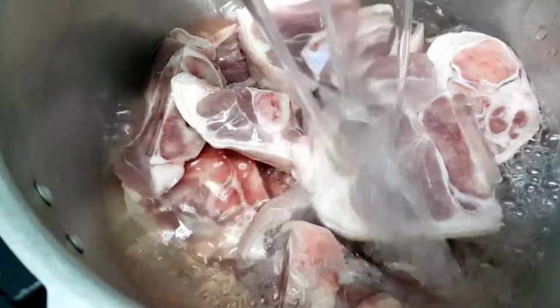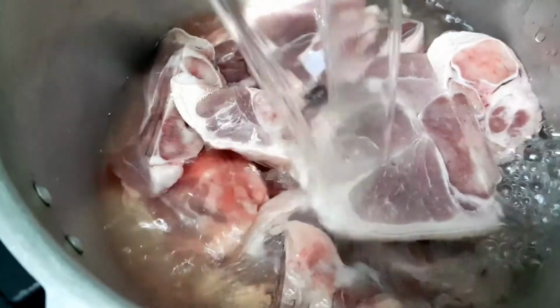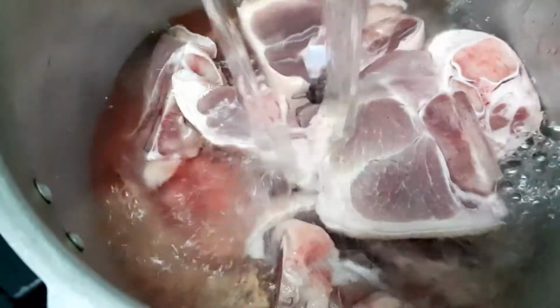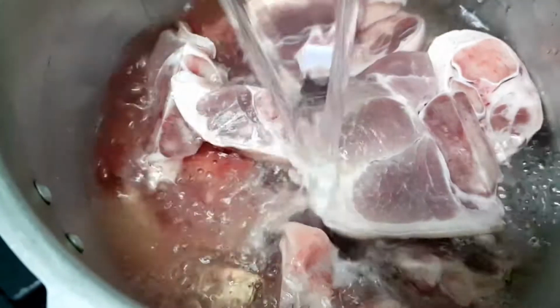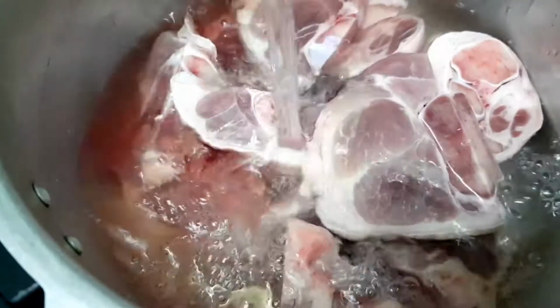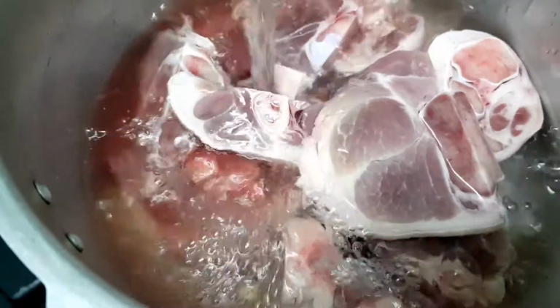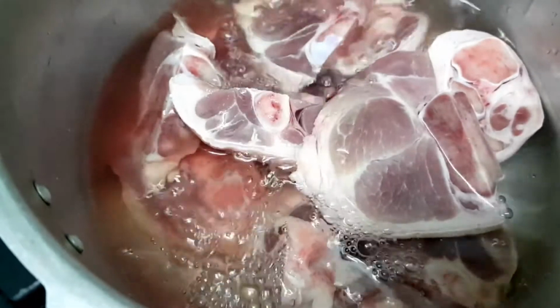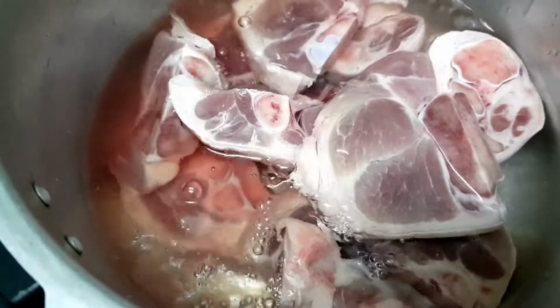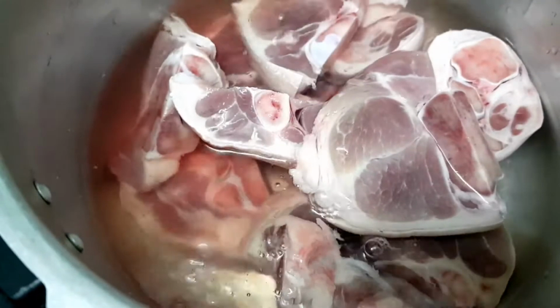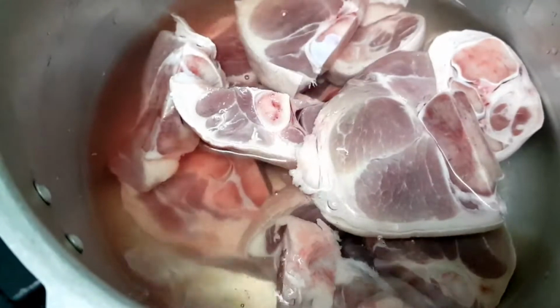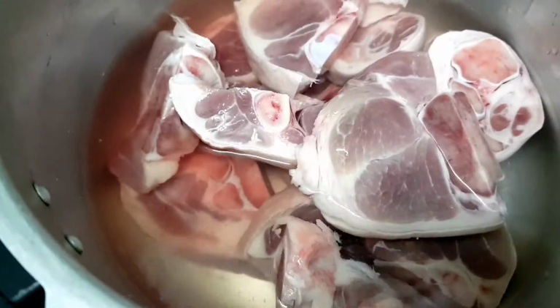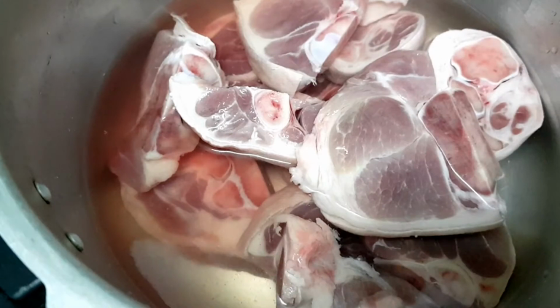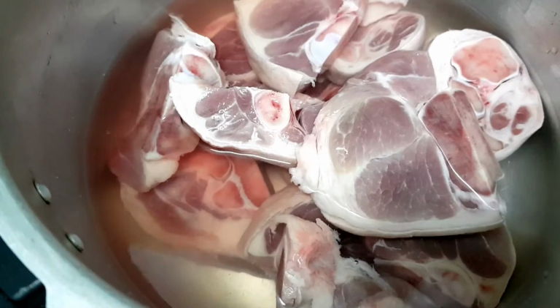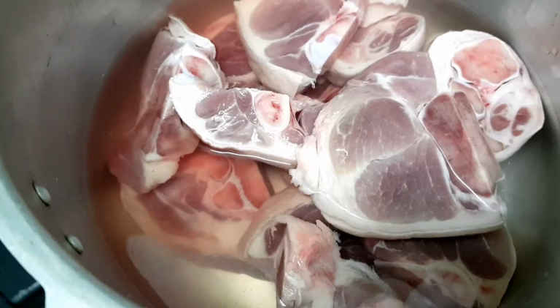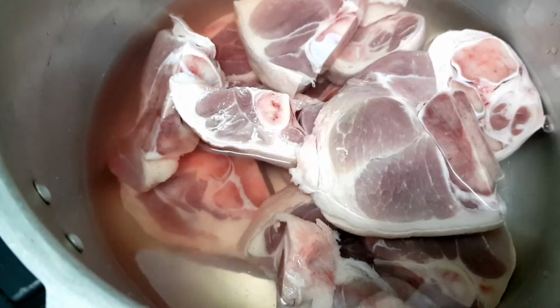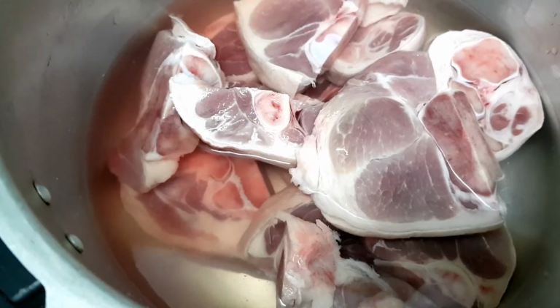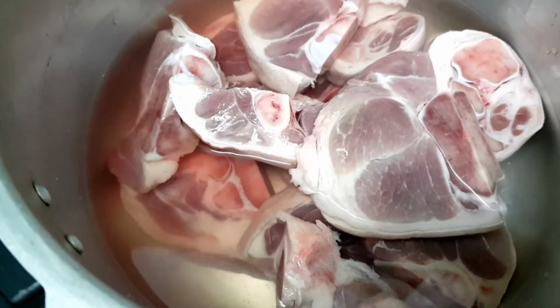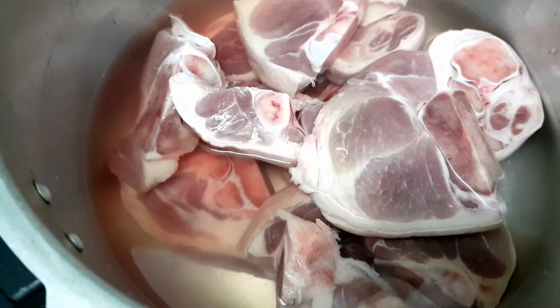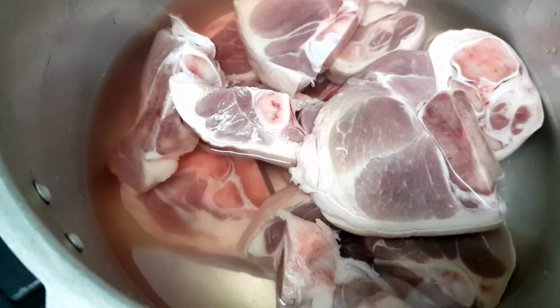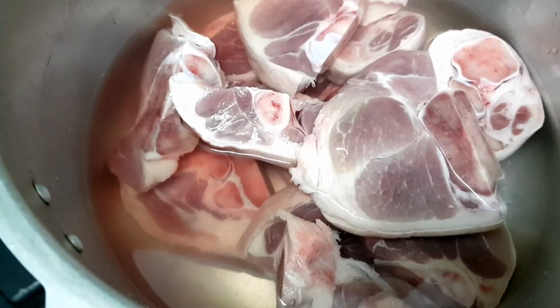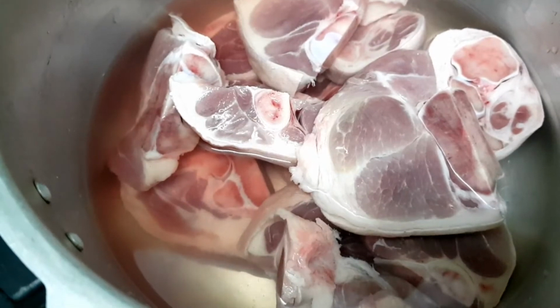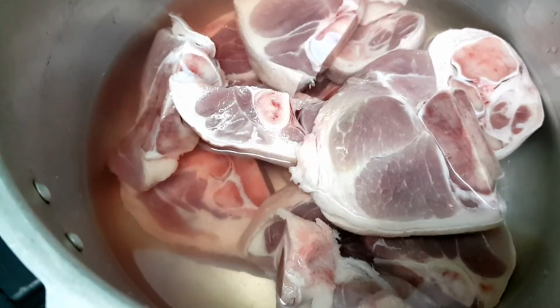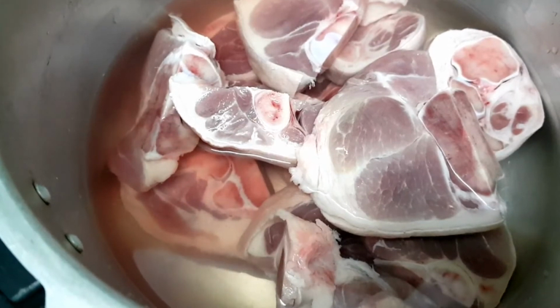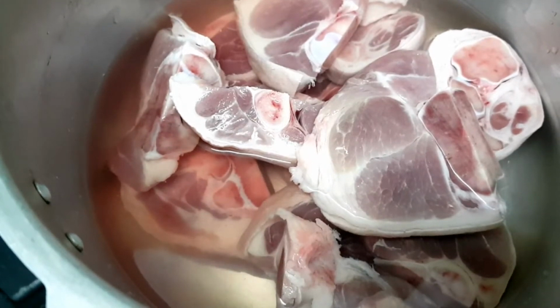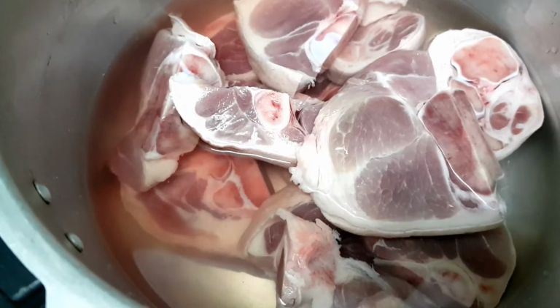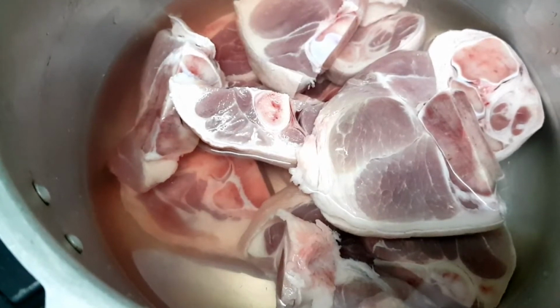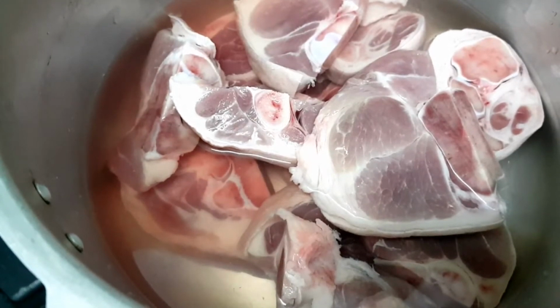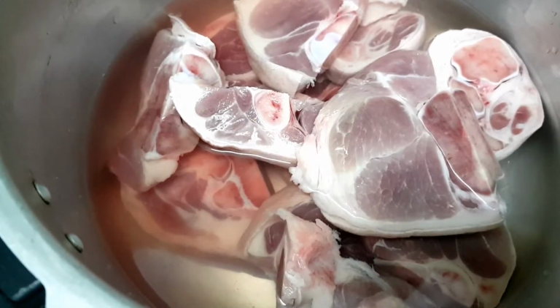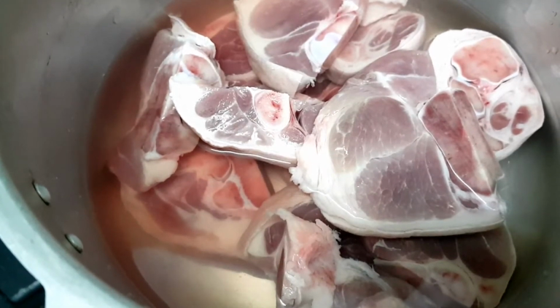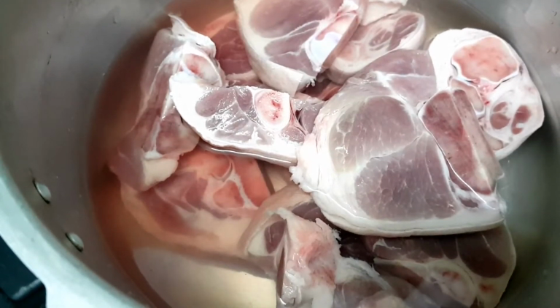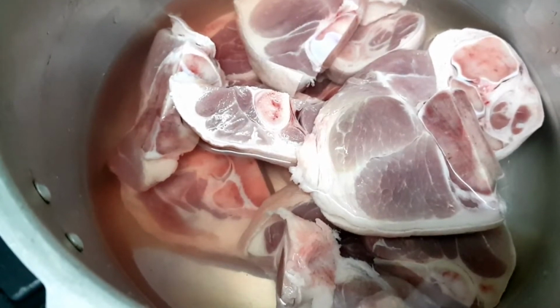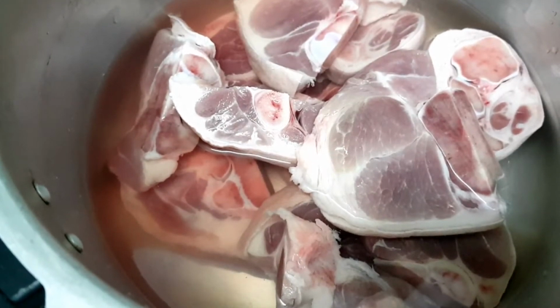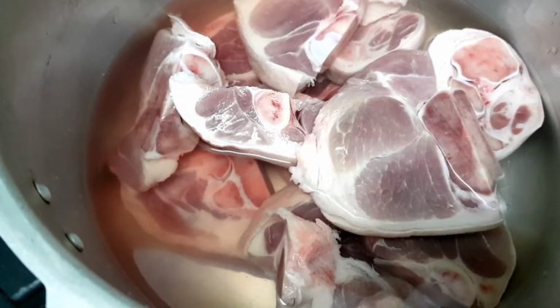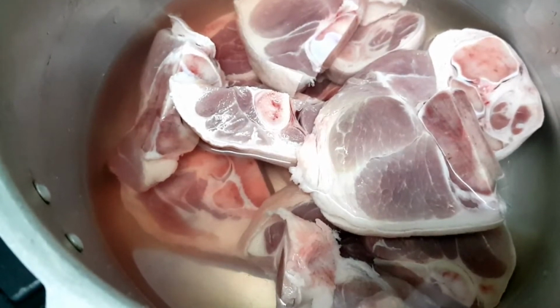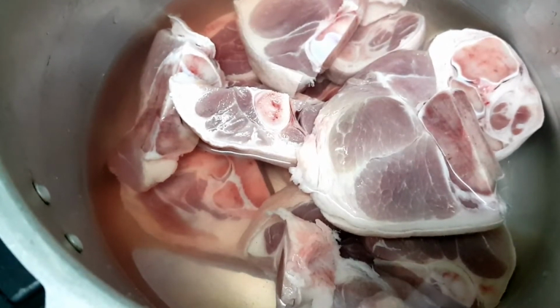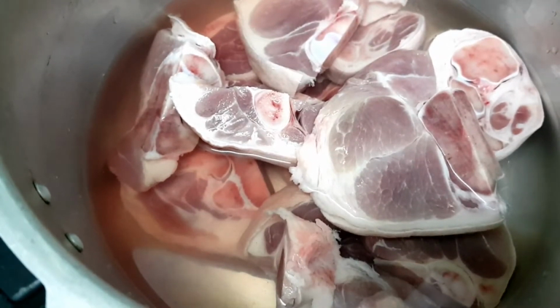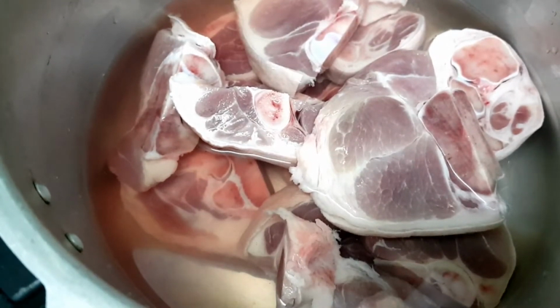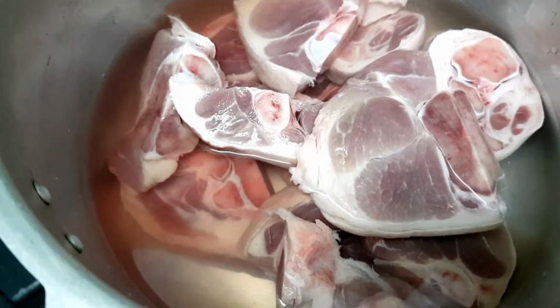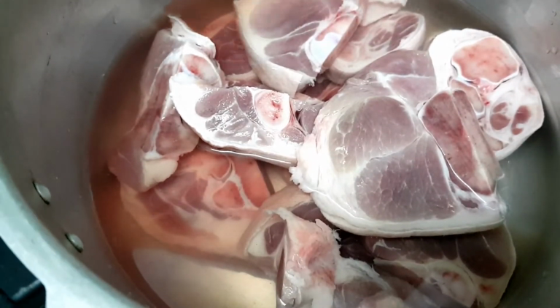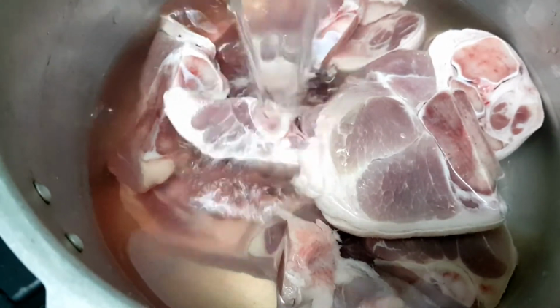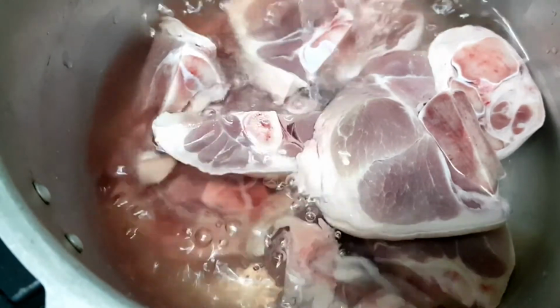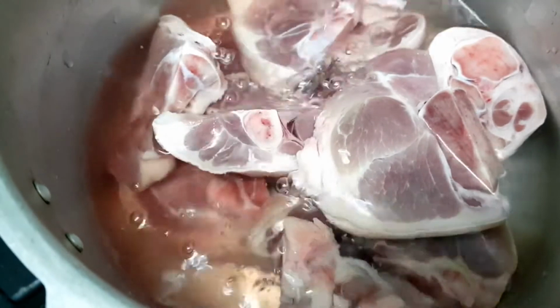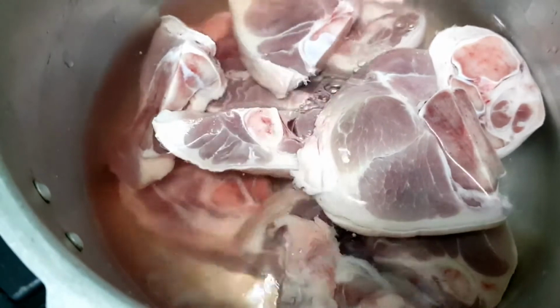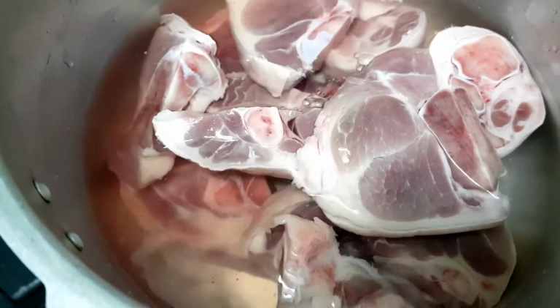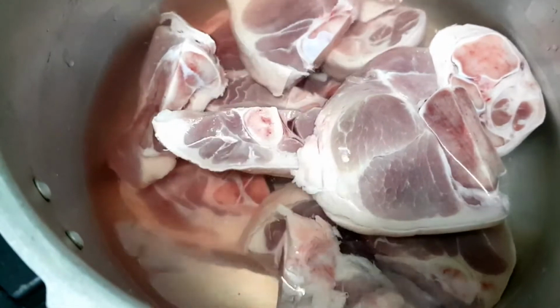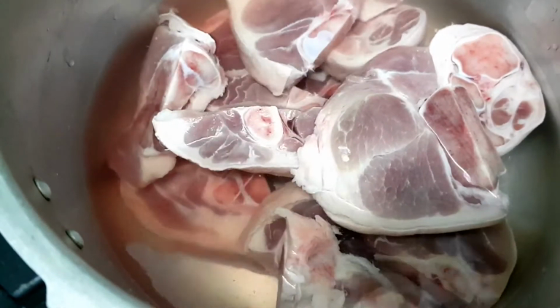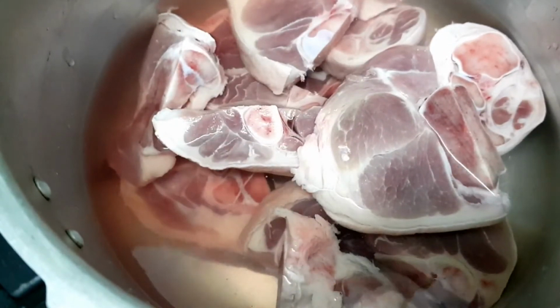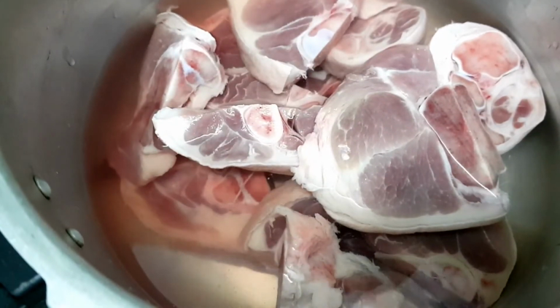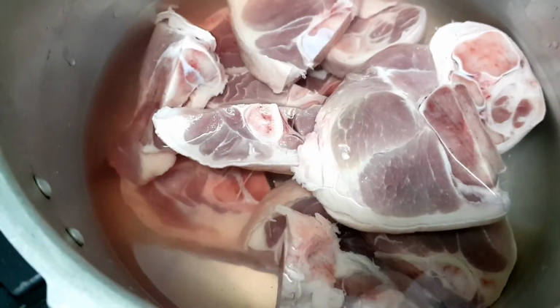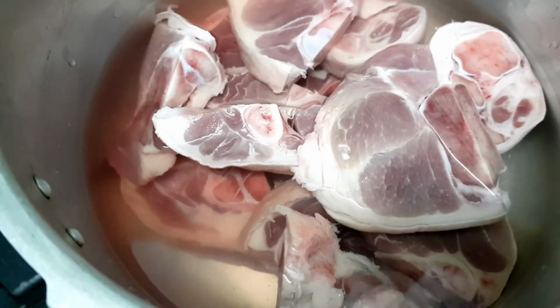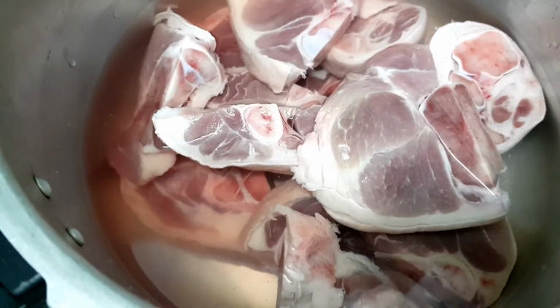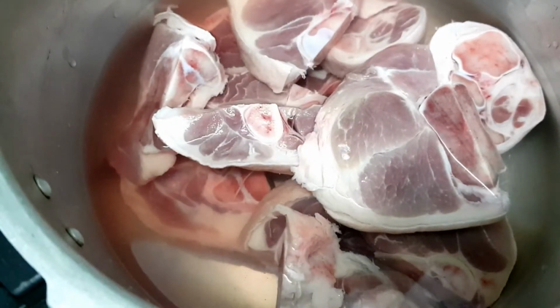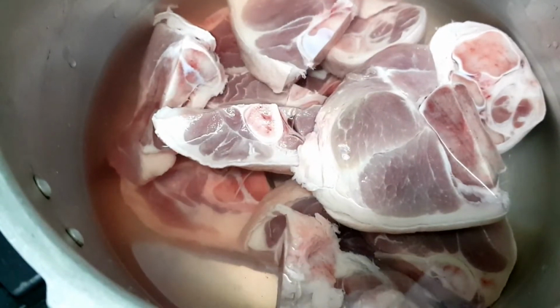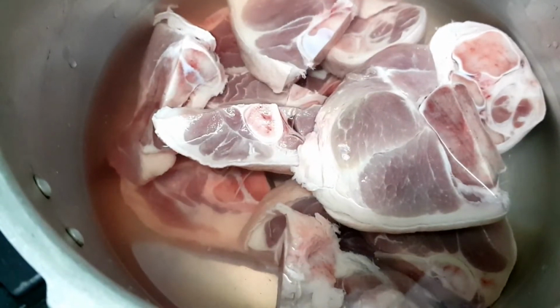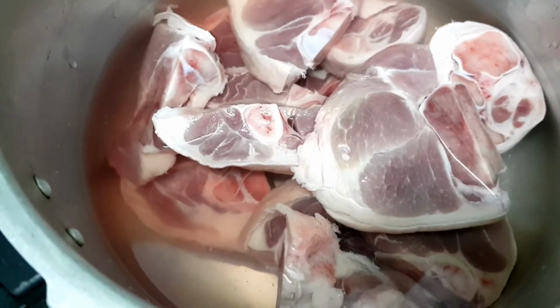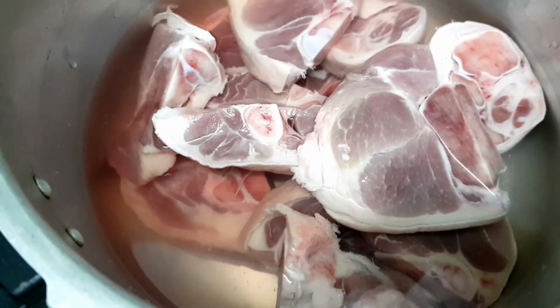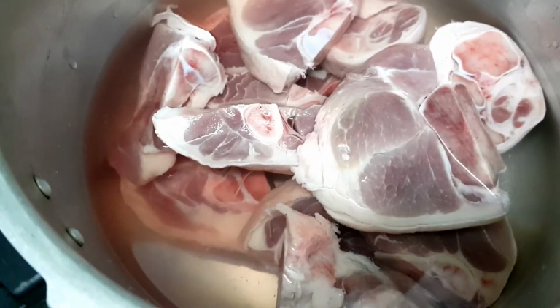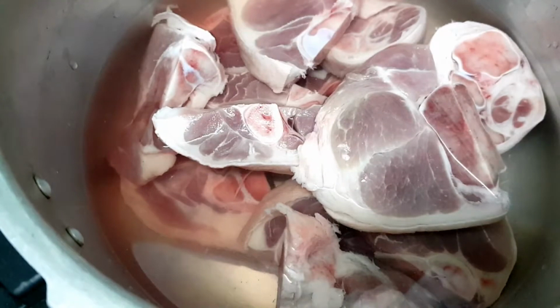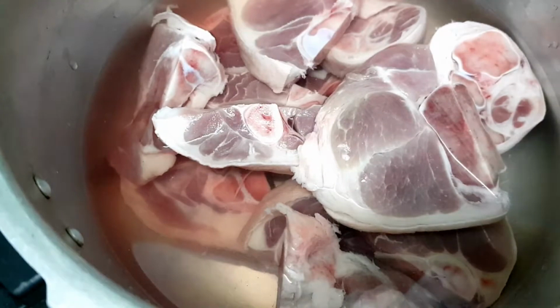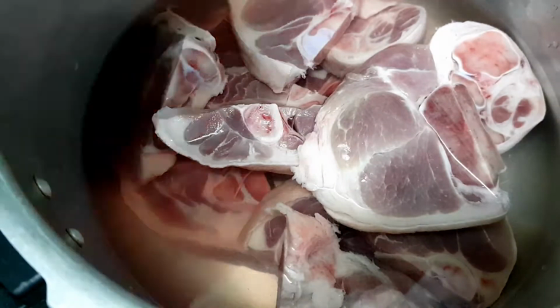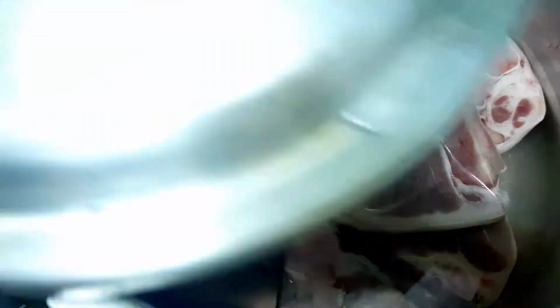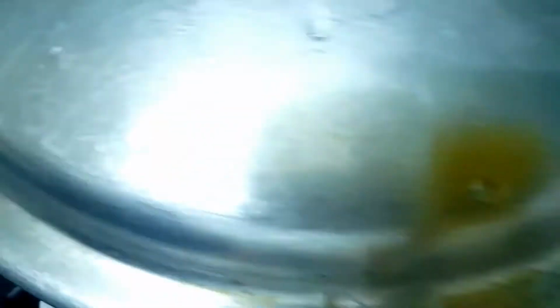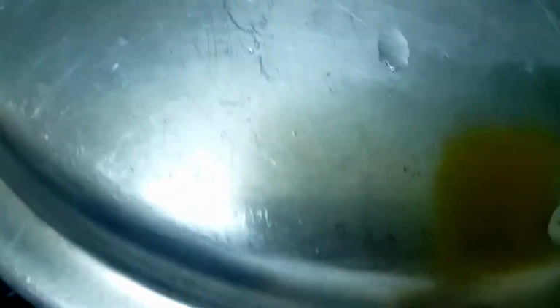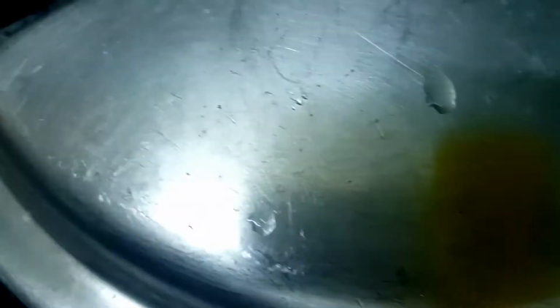The first thing that we need to do guys is we need to soften the pork first, and we can use a pressure cooker to save time and to make the pork tender.